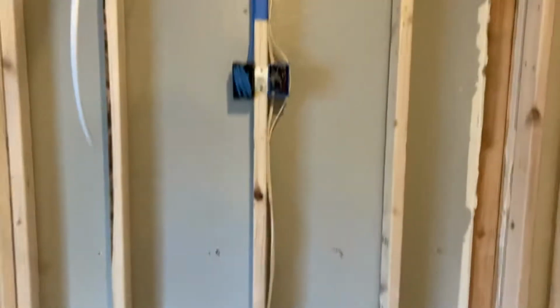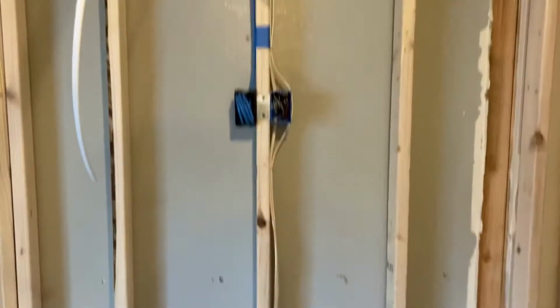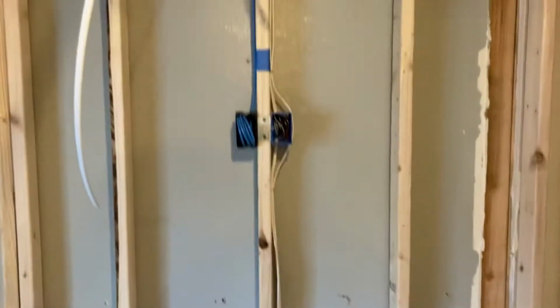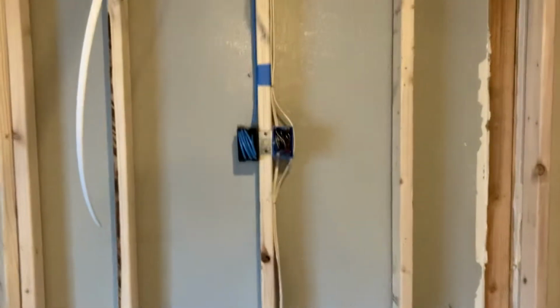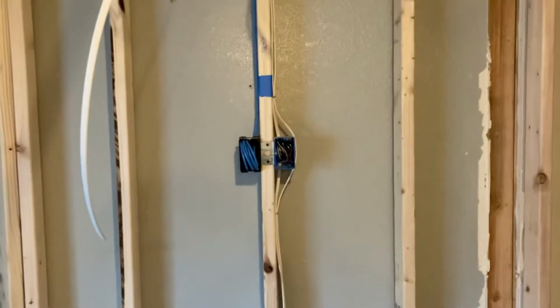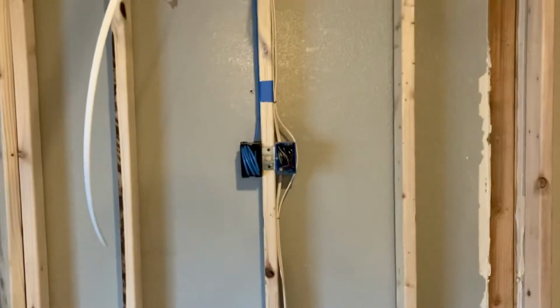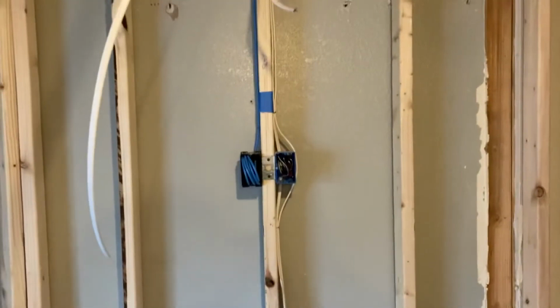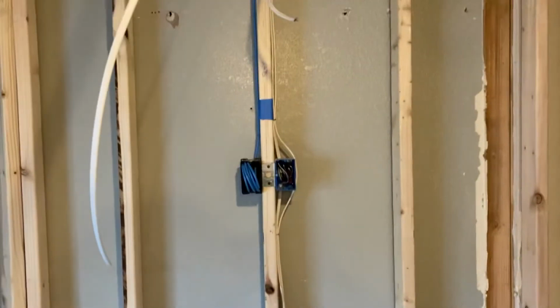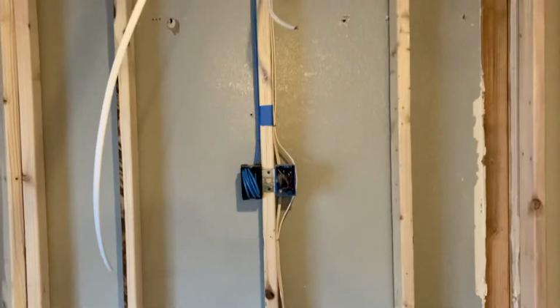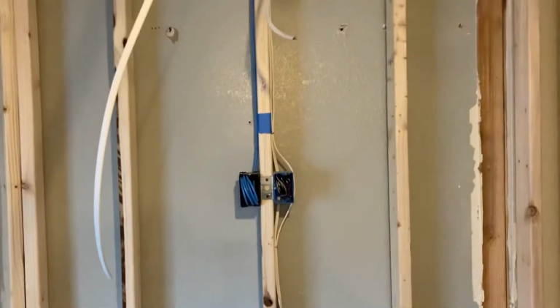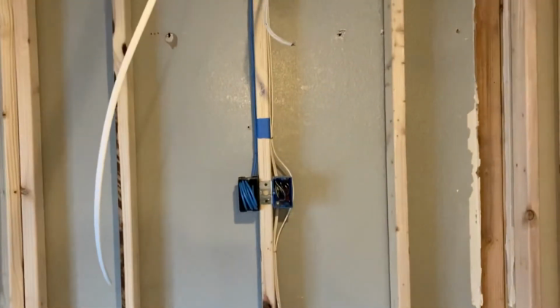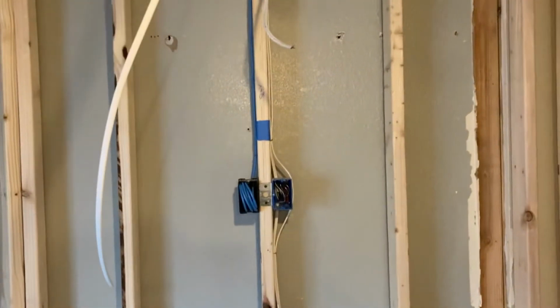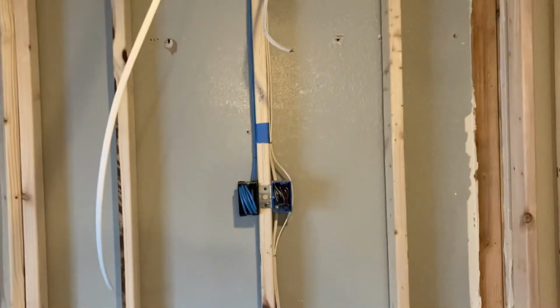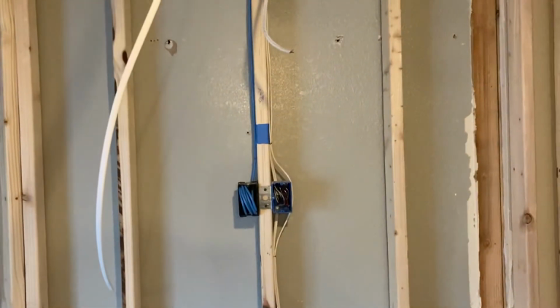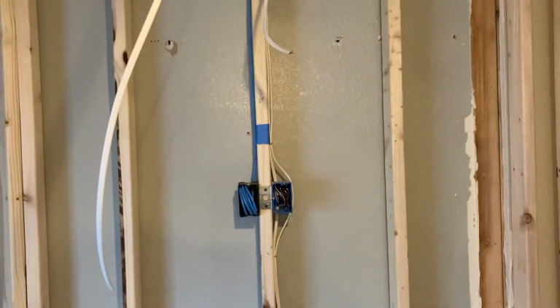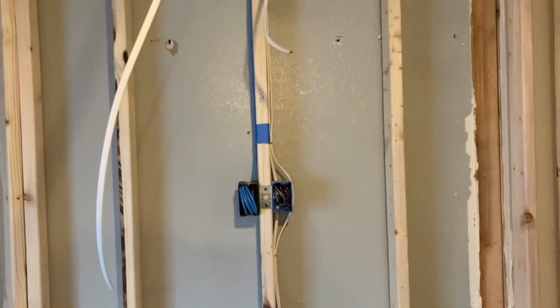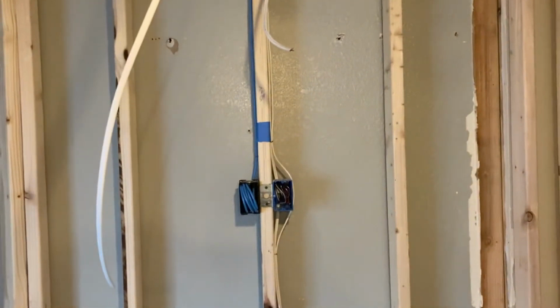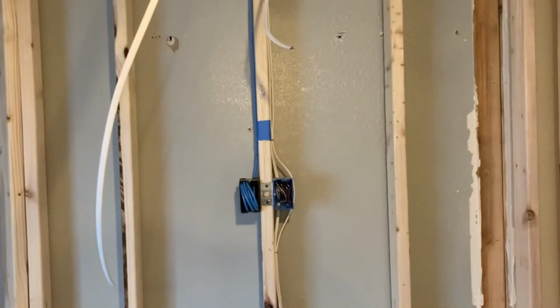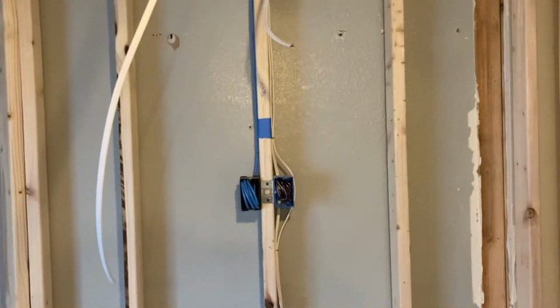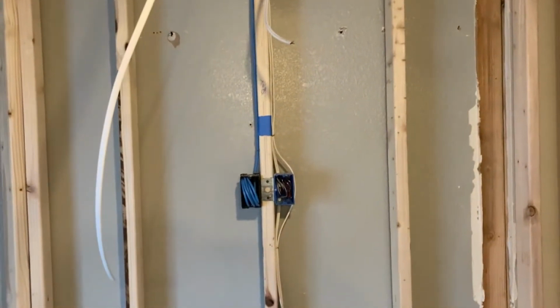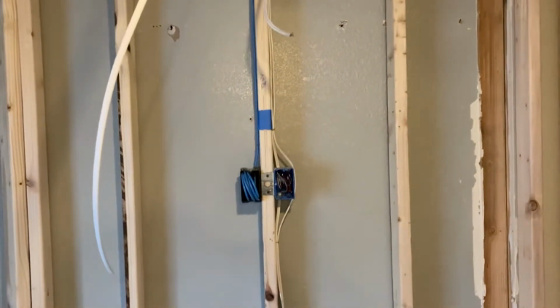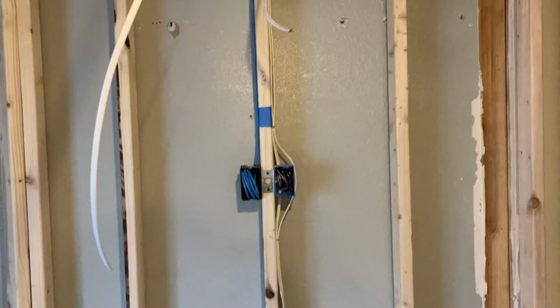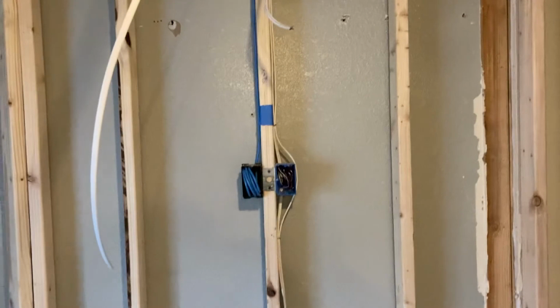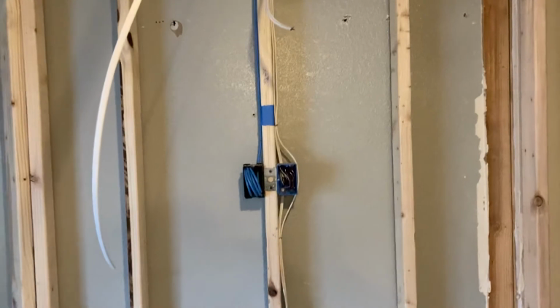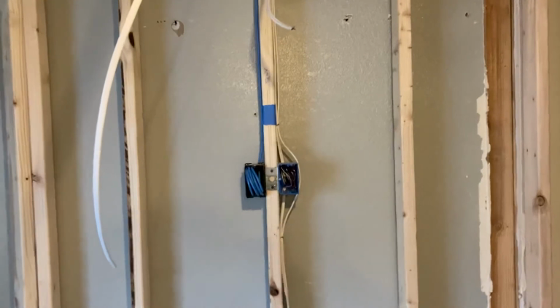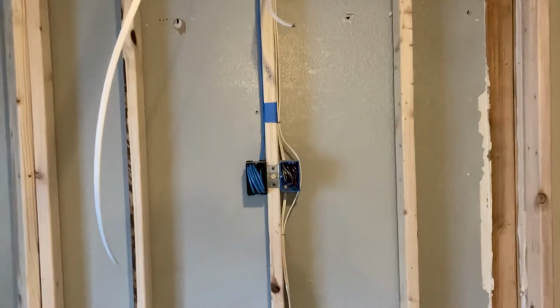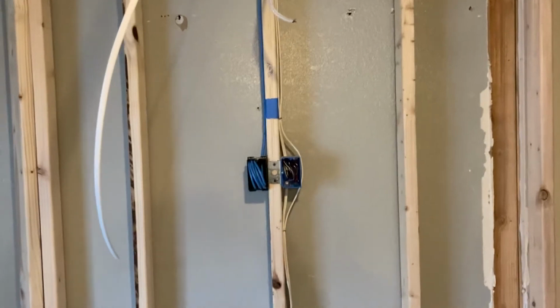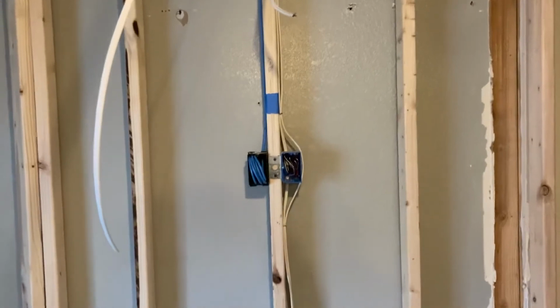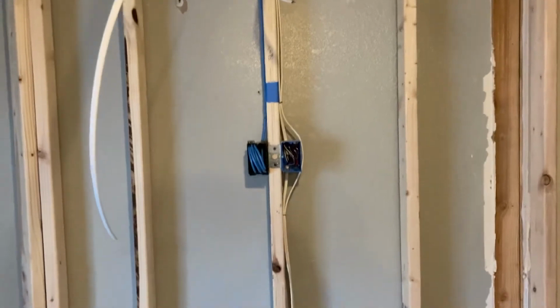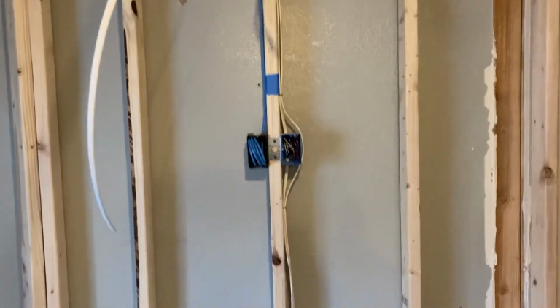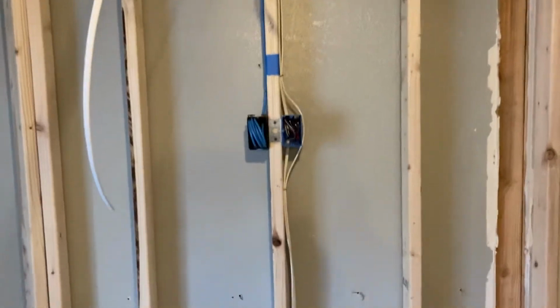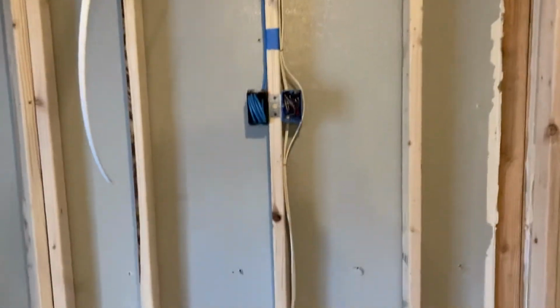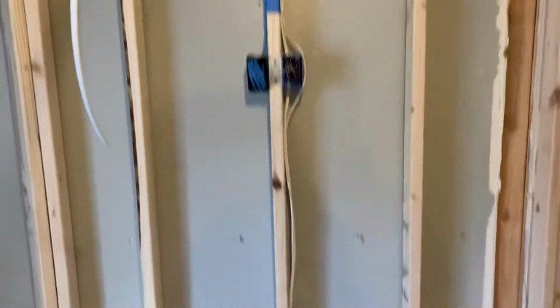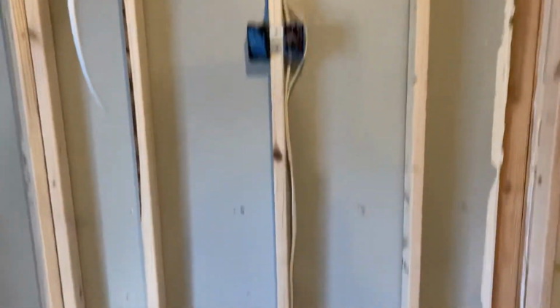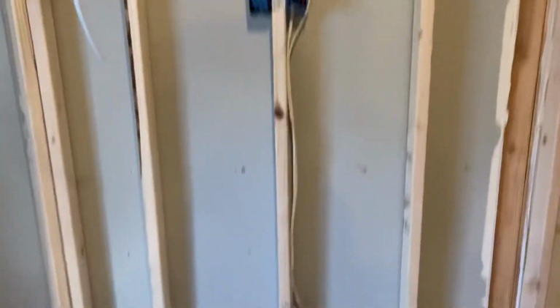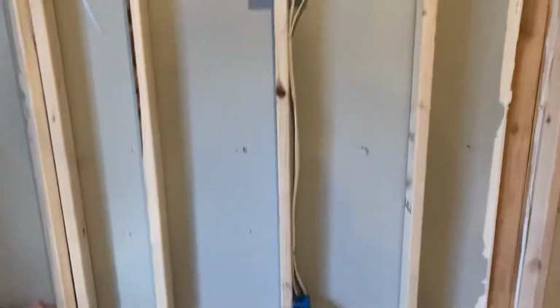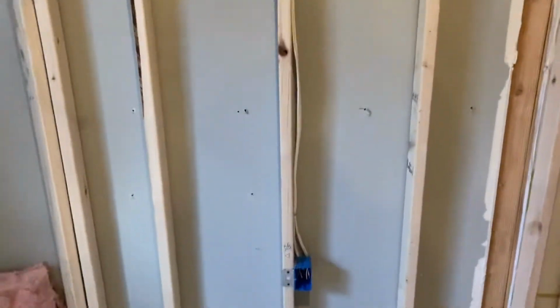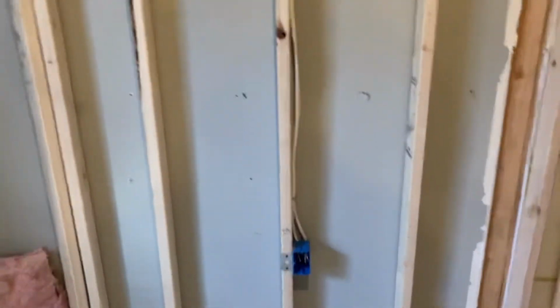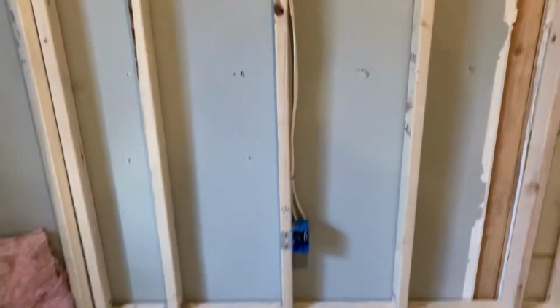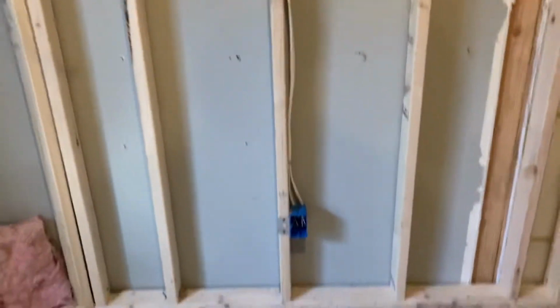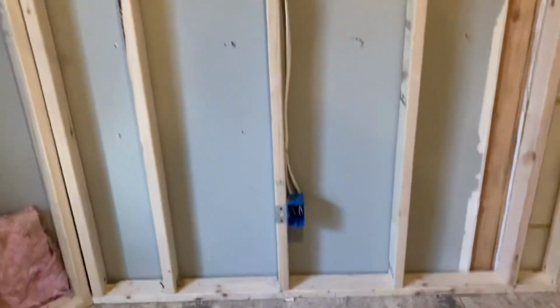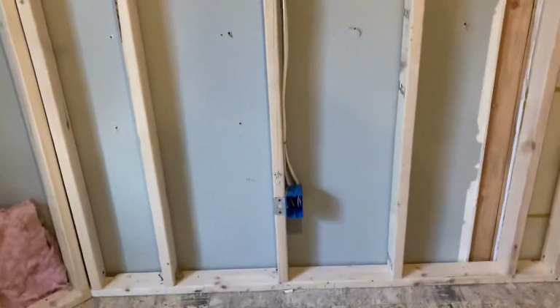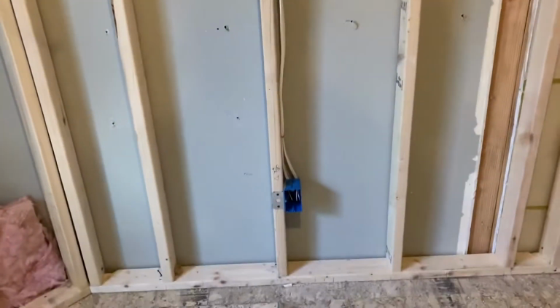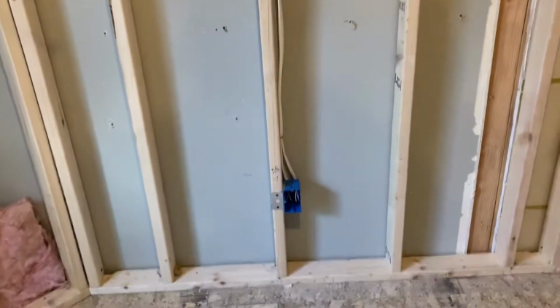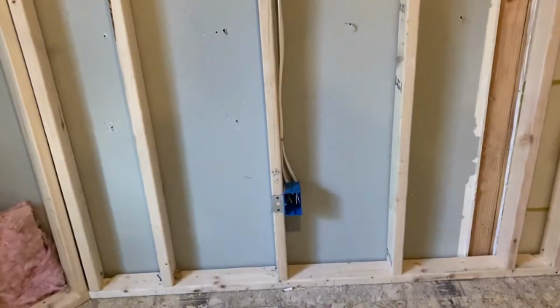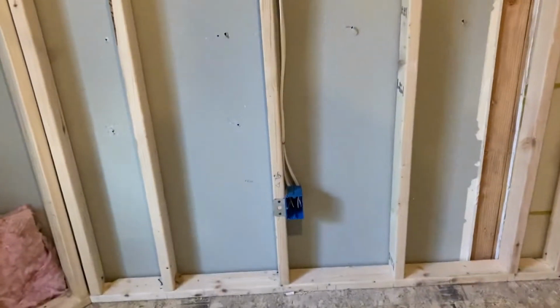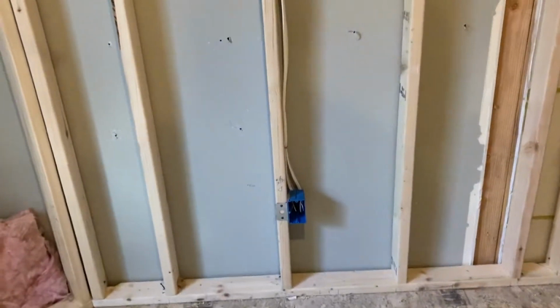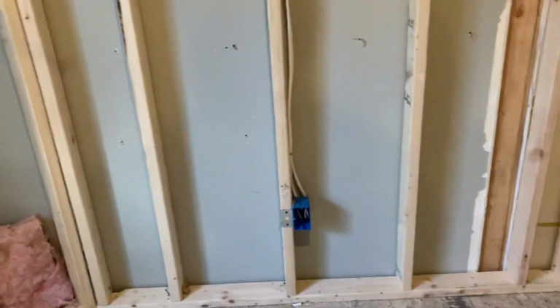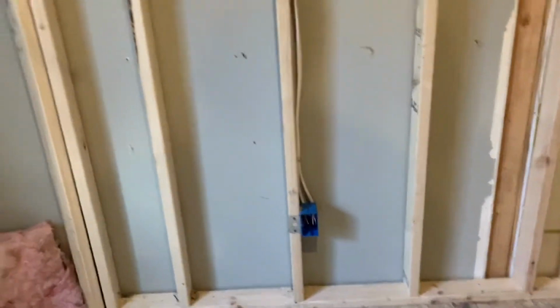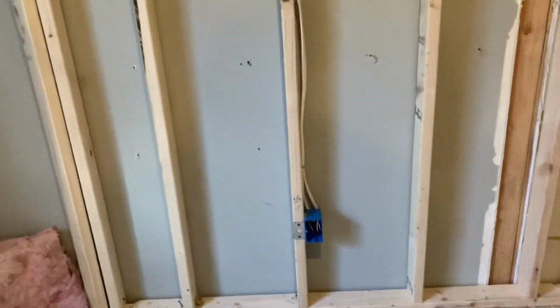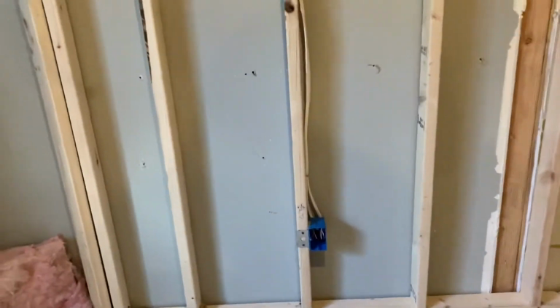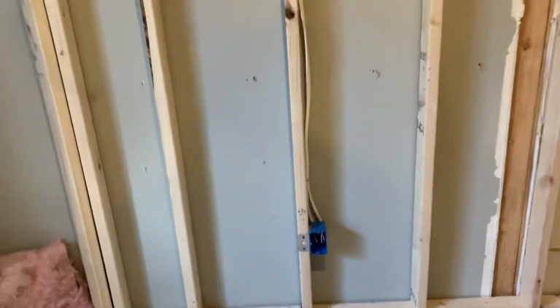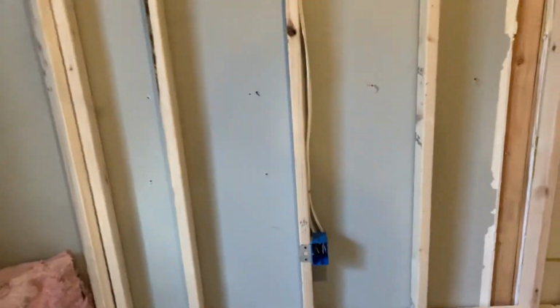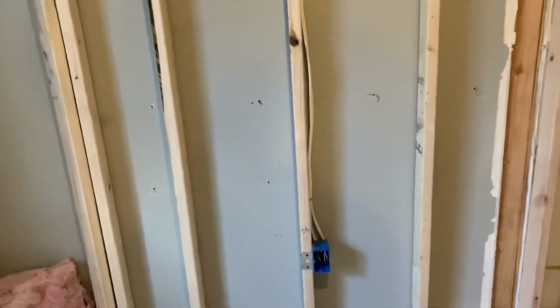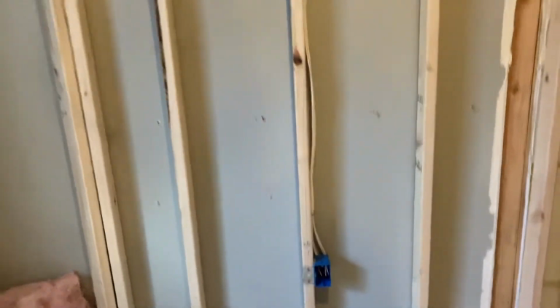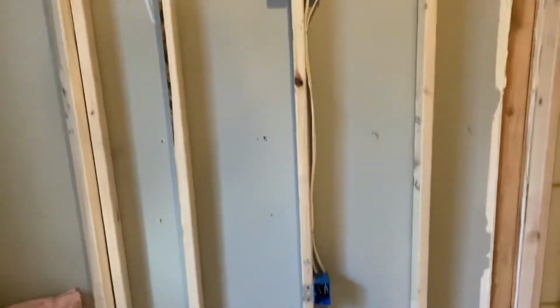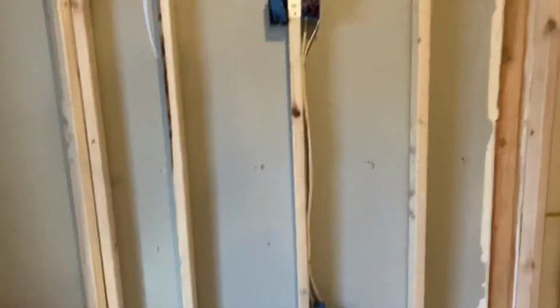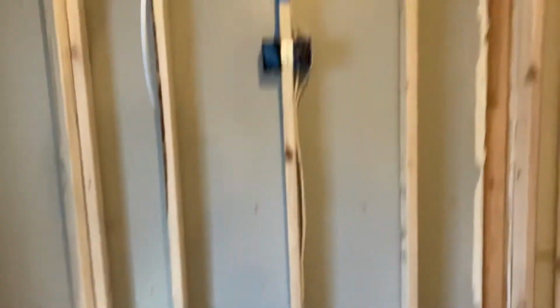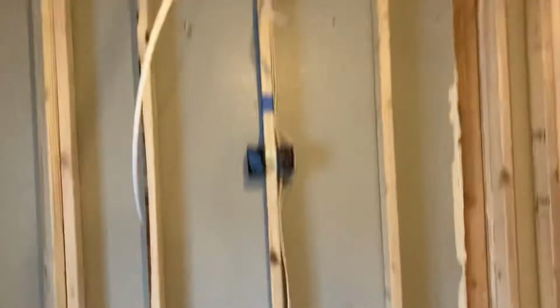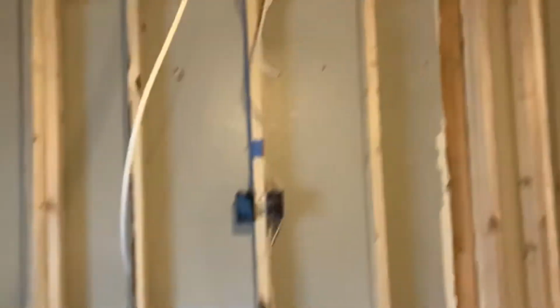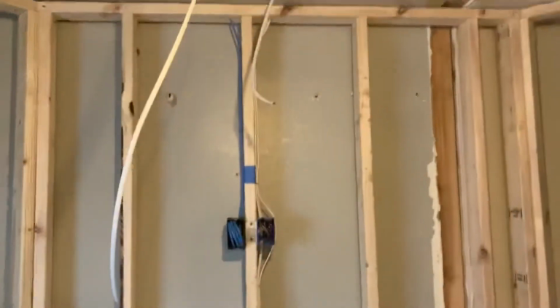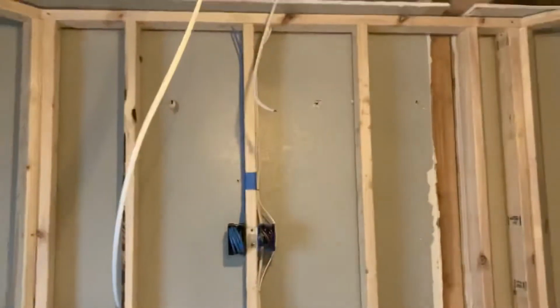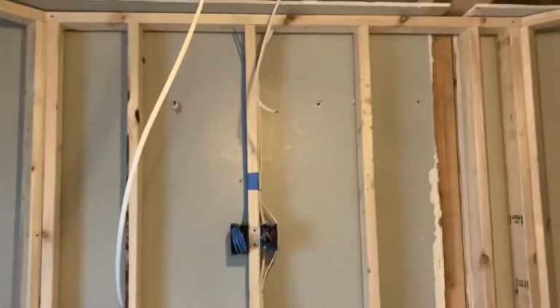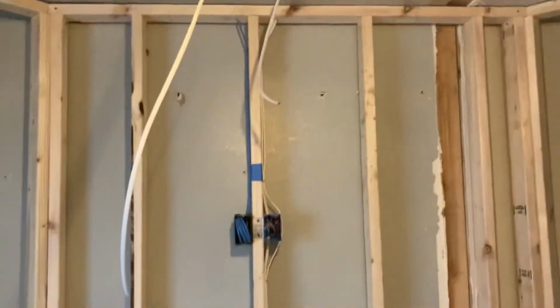For the TV slash monitor, they've got Ethernet and Cat5 all wired in.